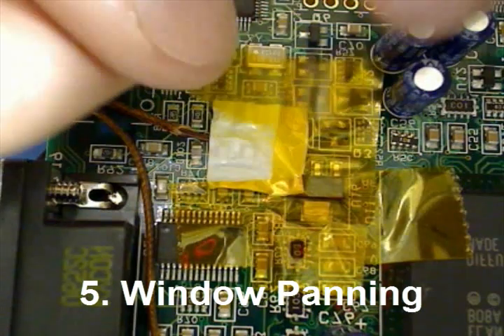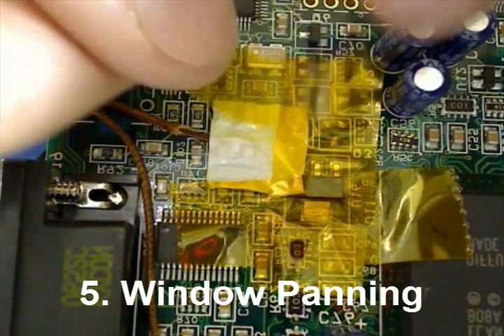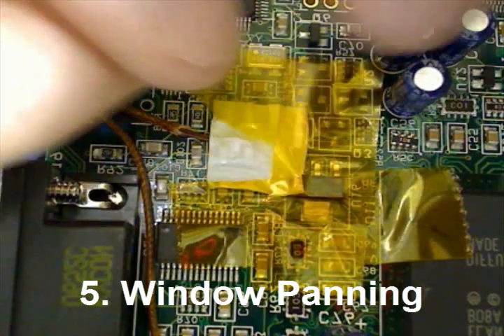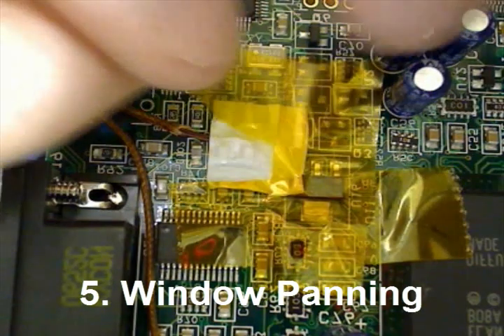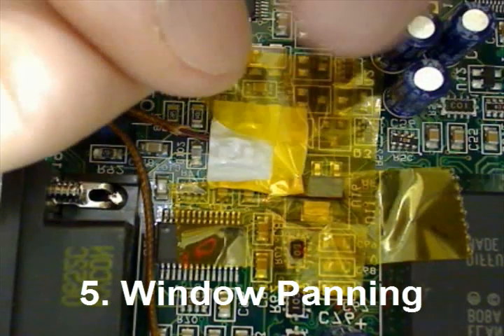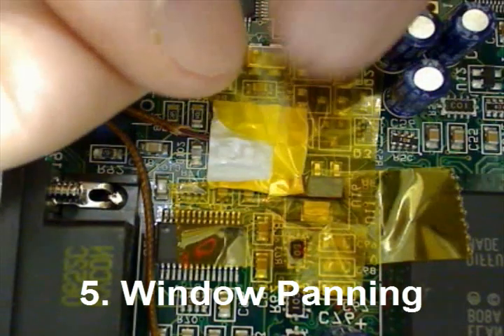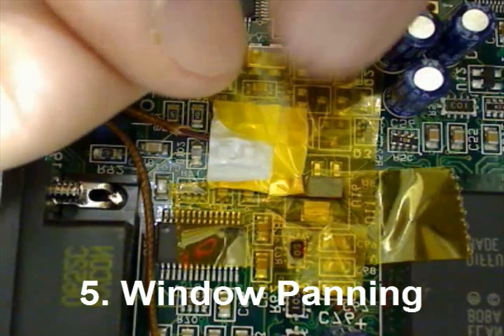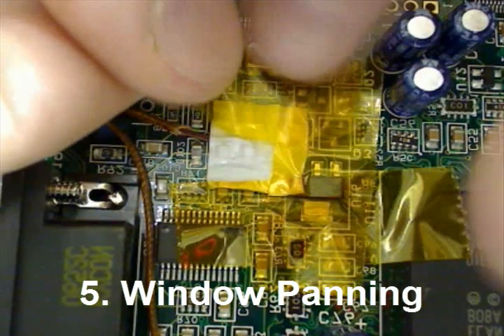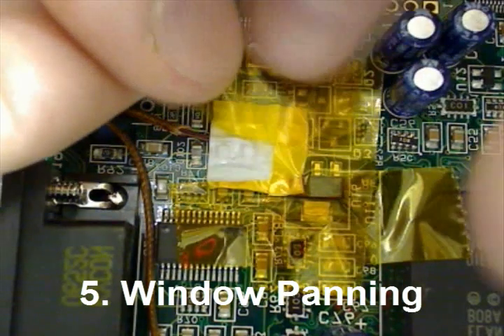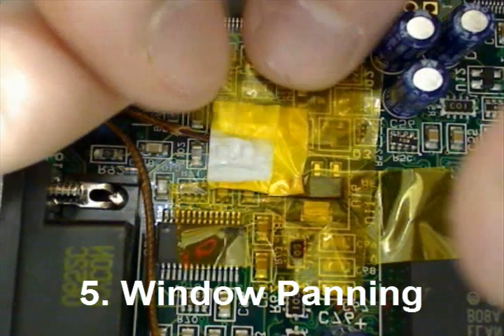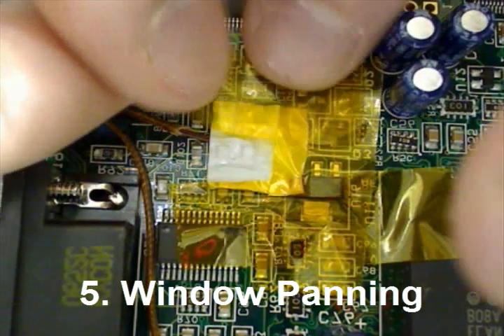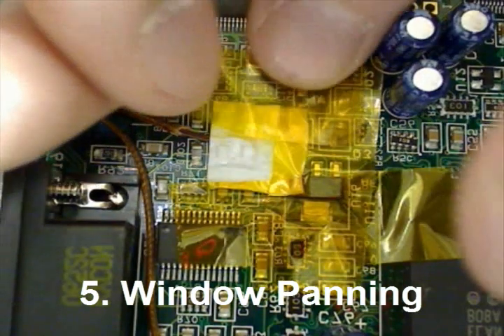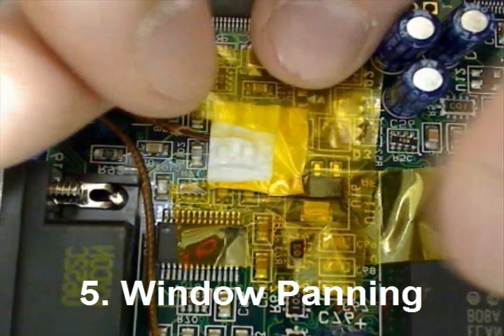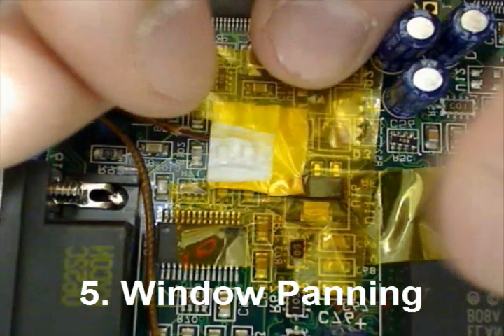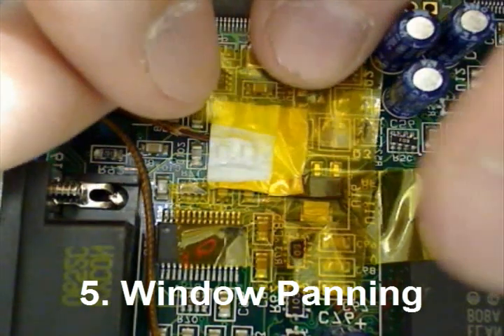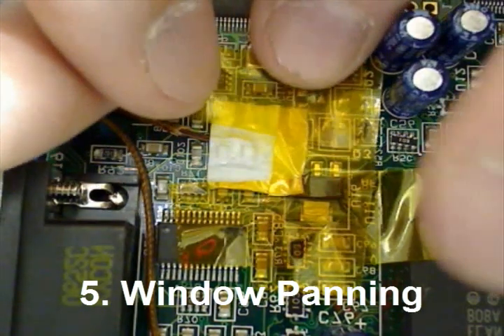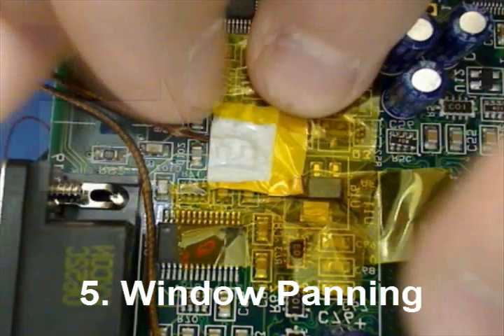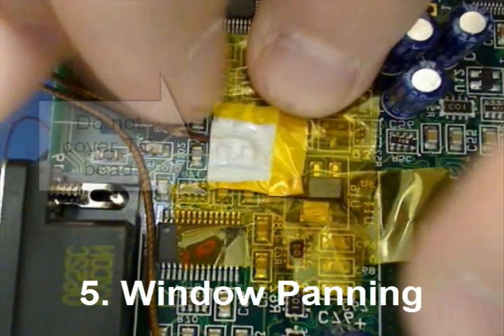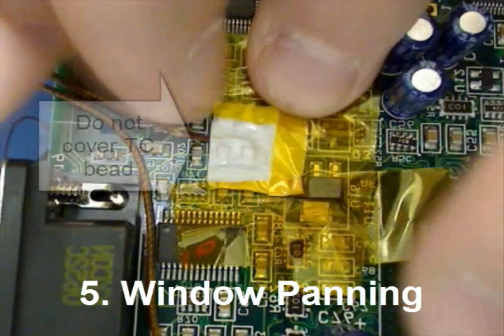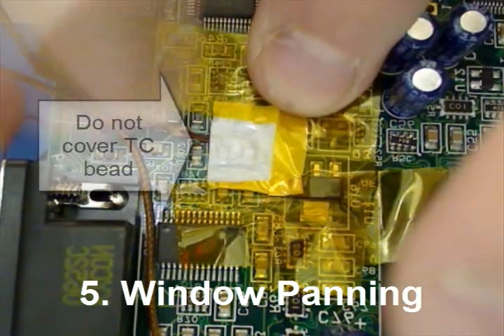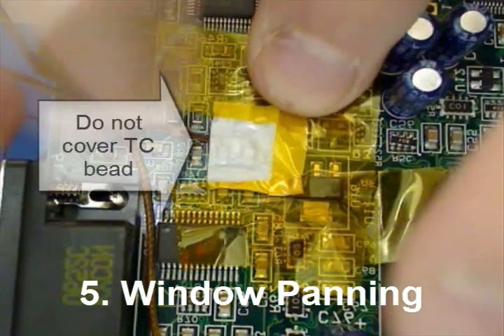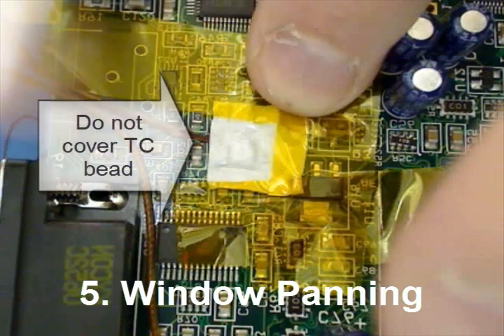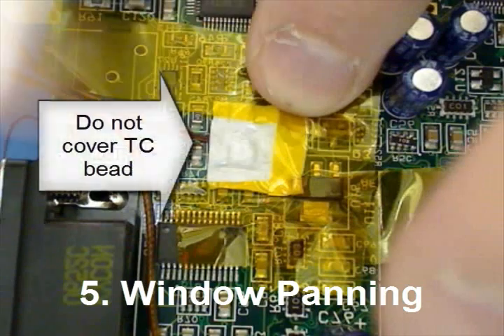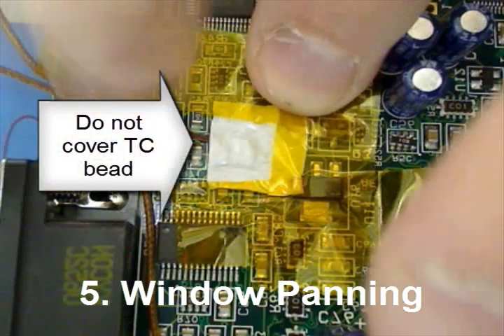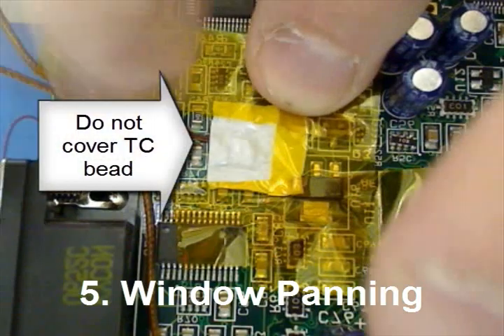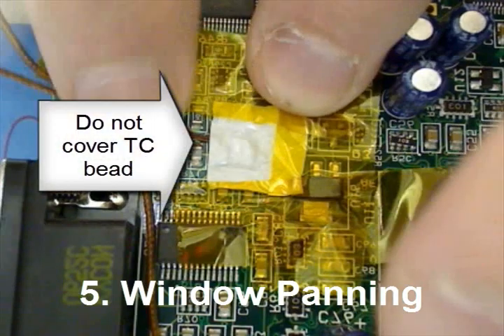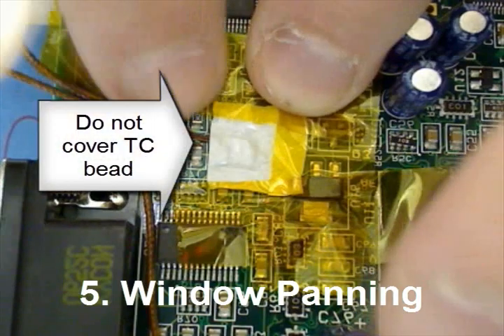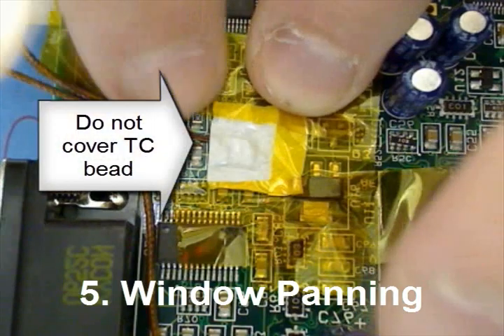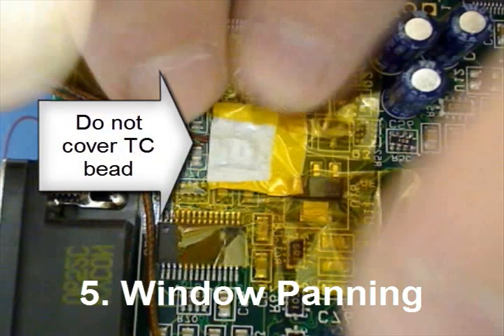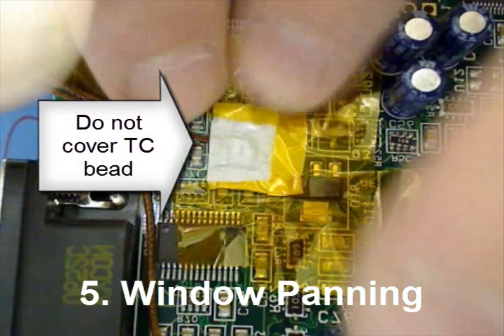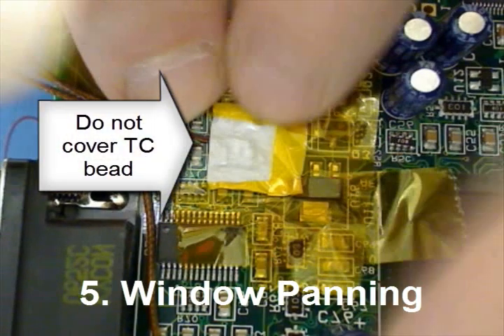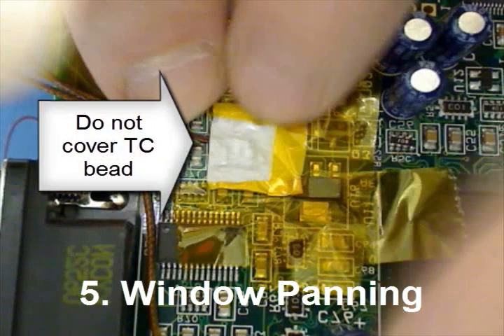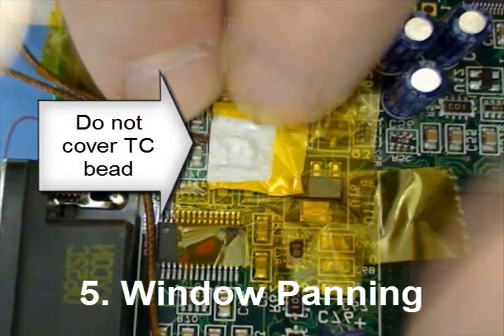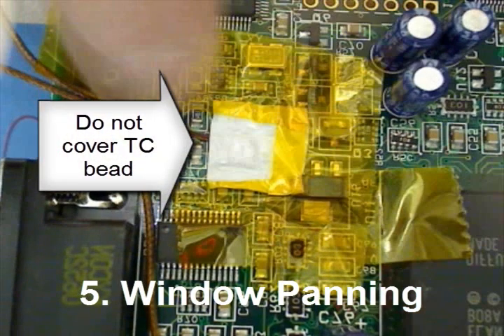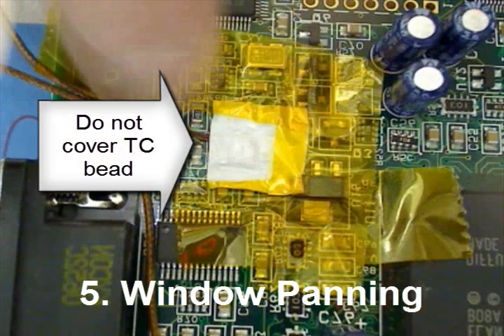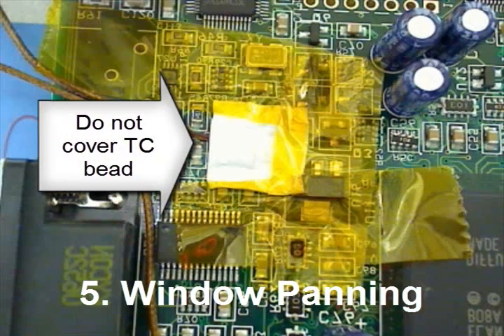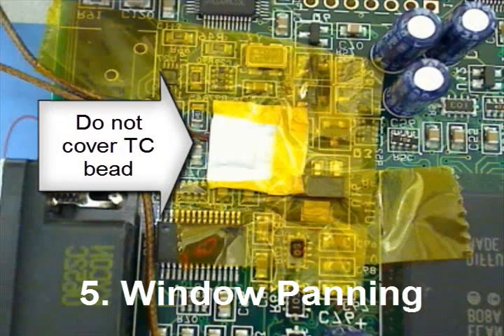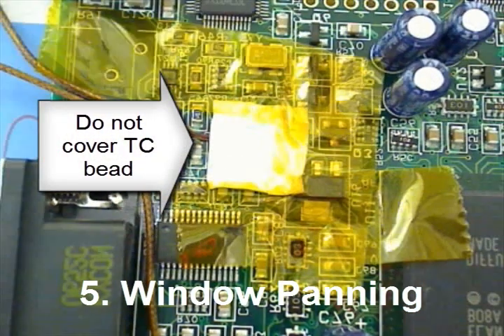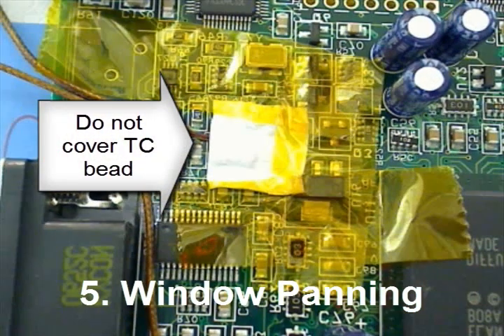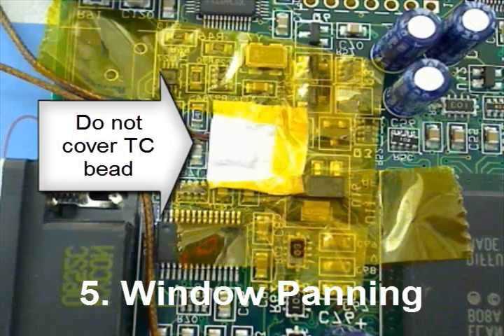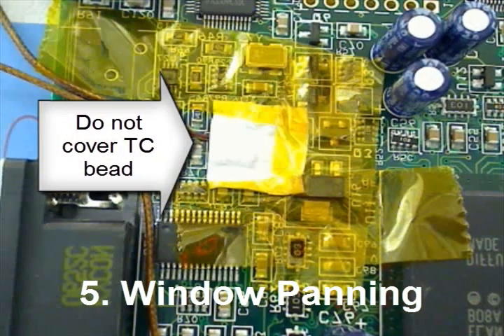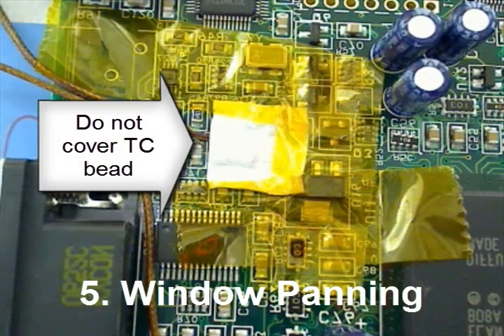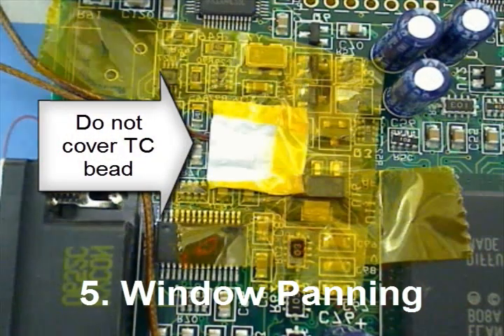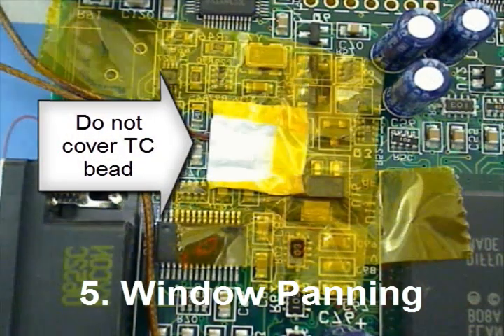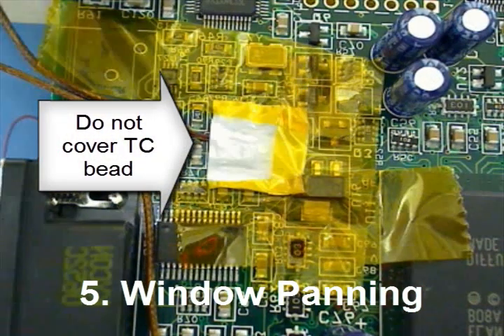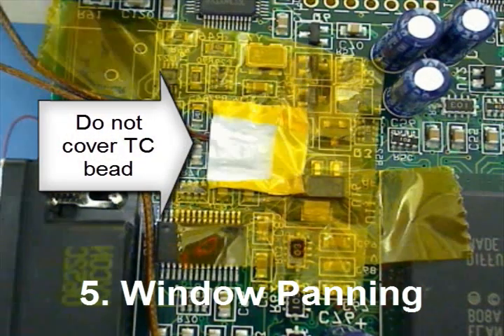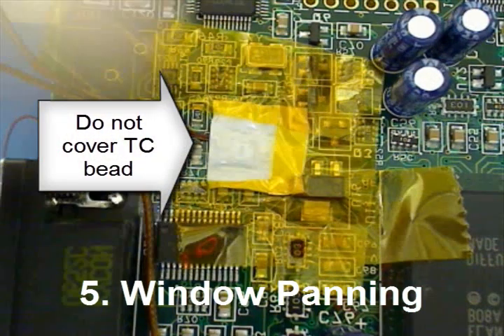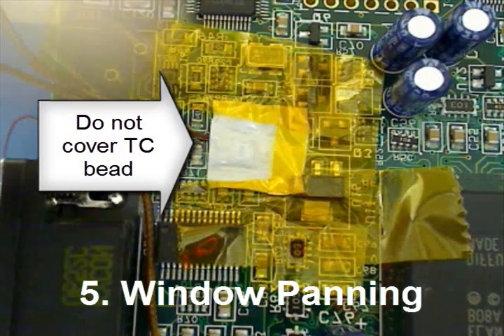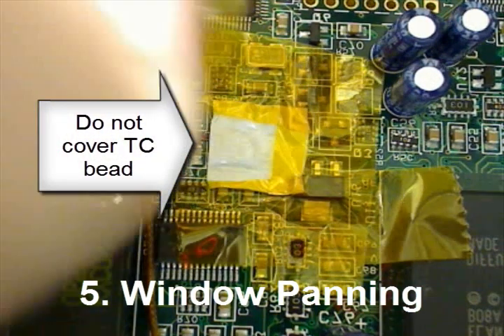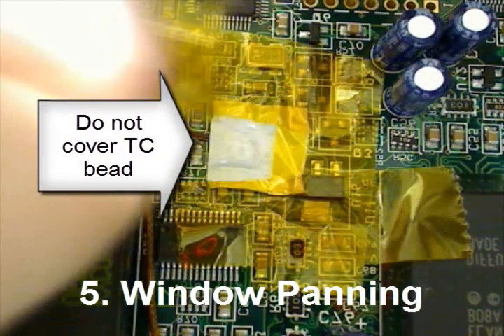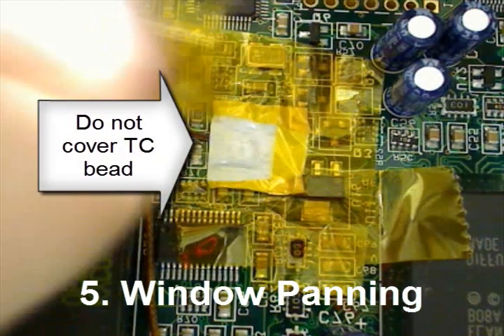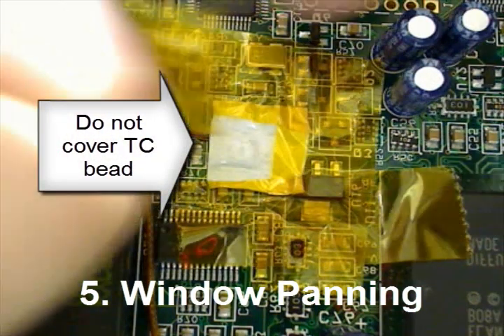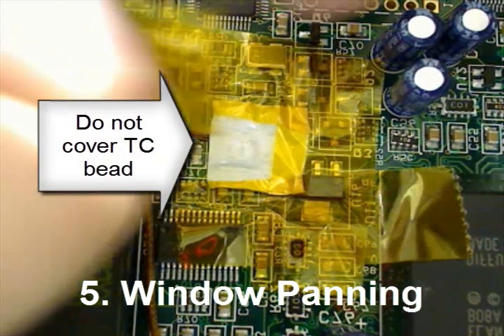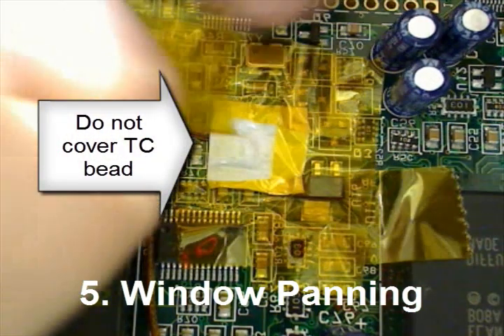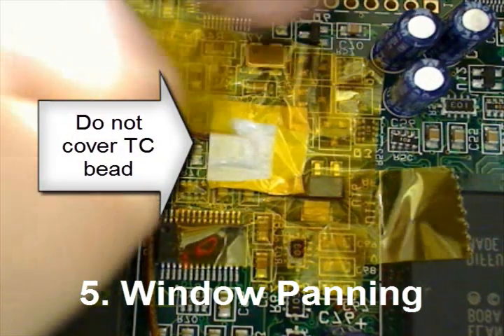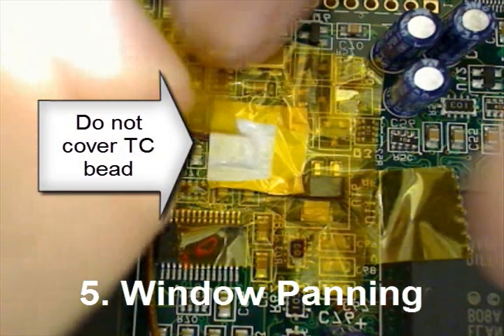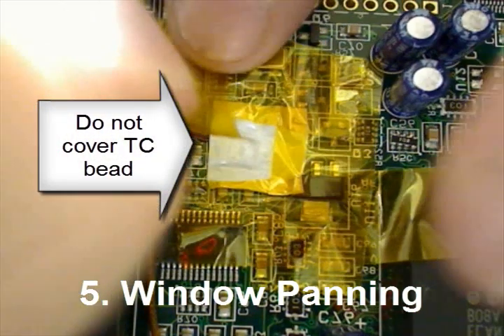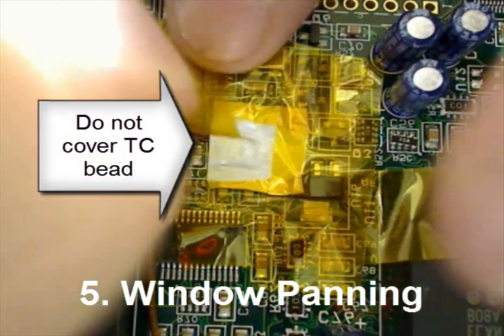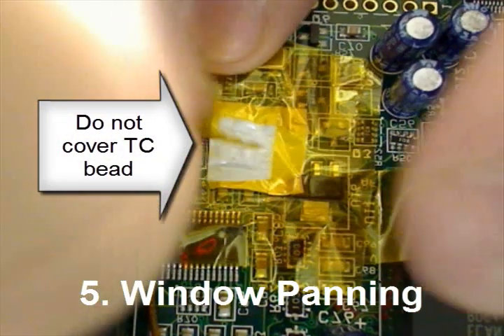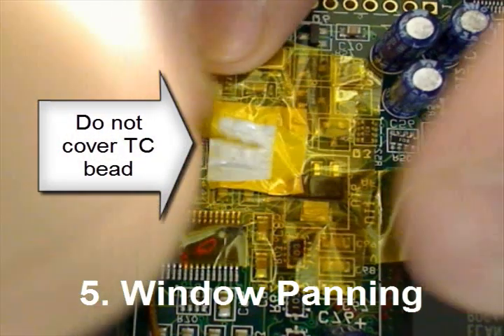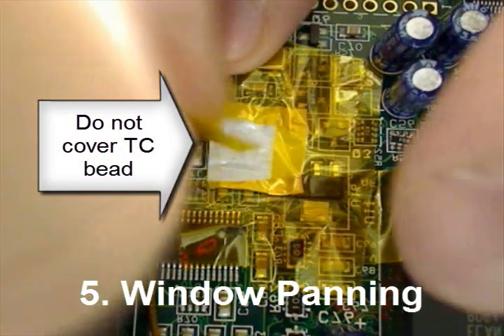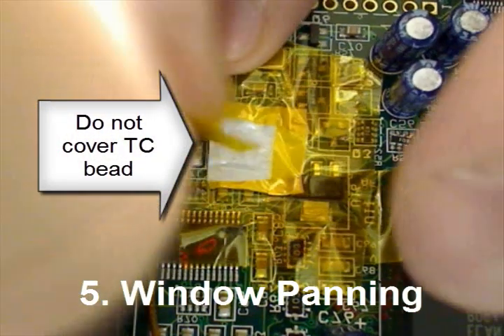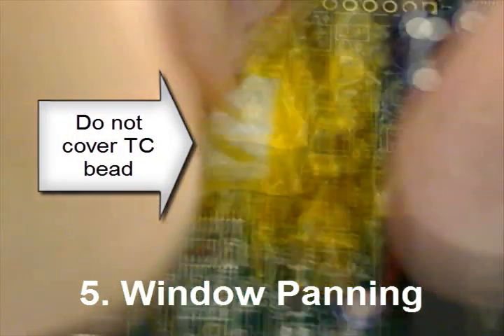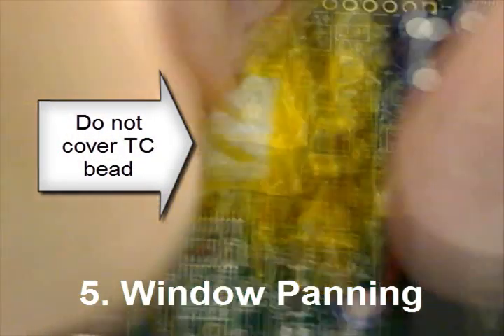It is also a good idea, which is not shown, to use Kapton tape to anchor the thermocouple wires, acting as a strain relief.